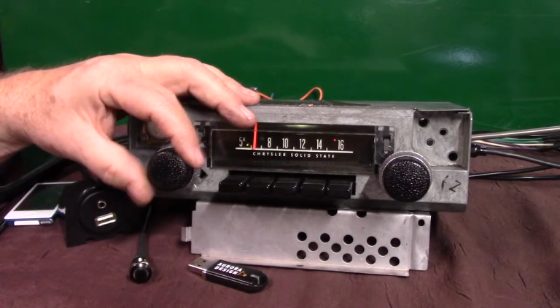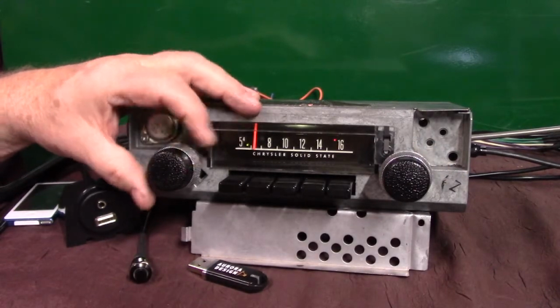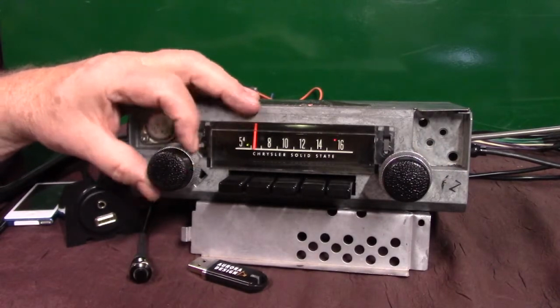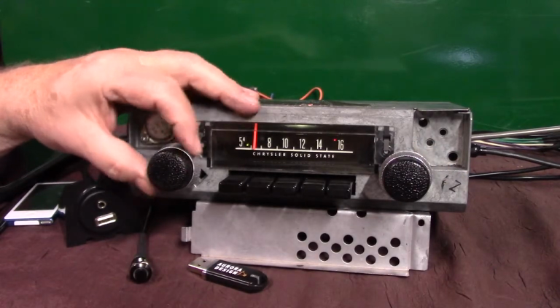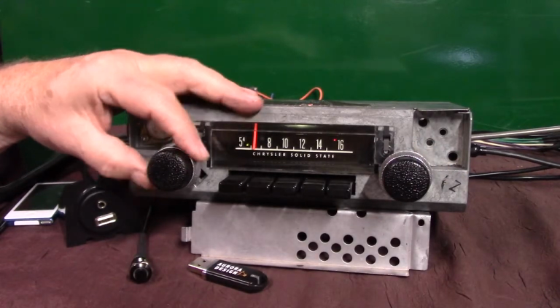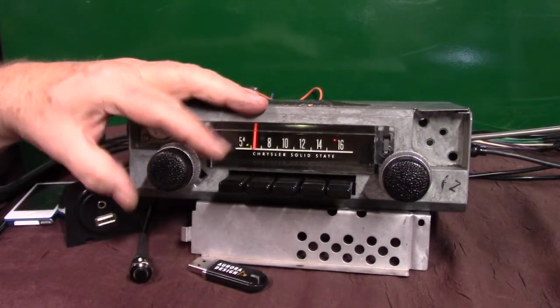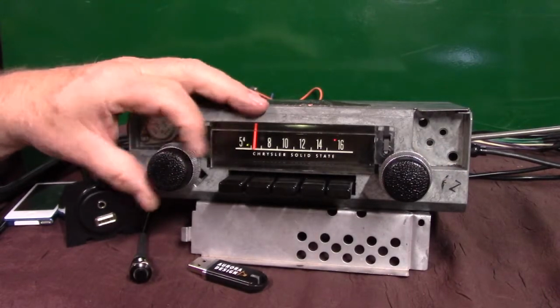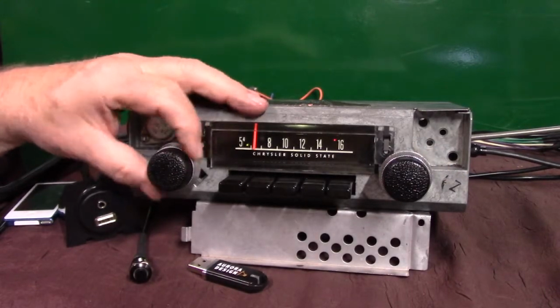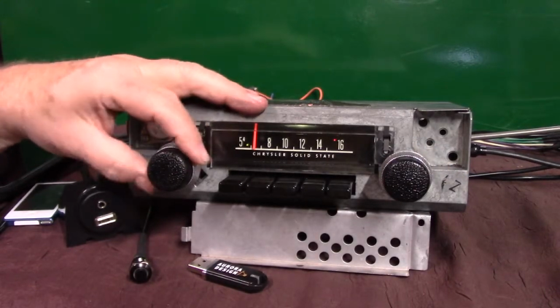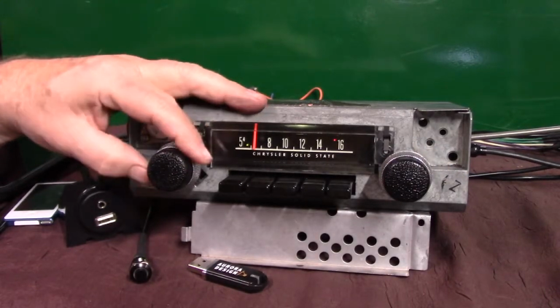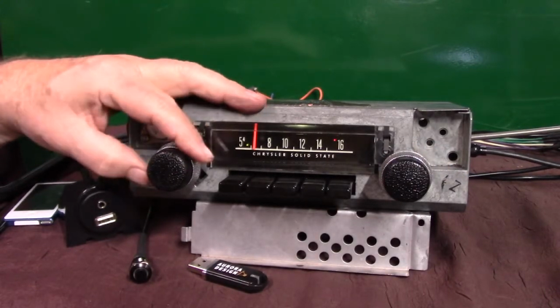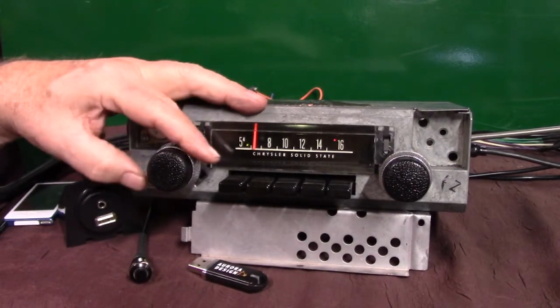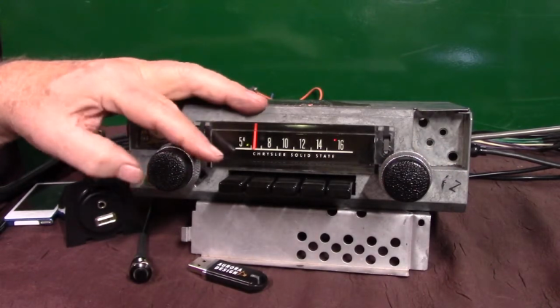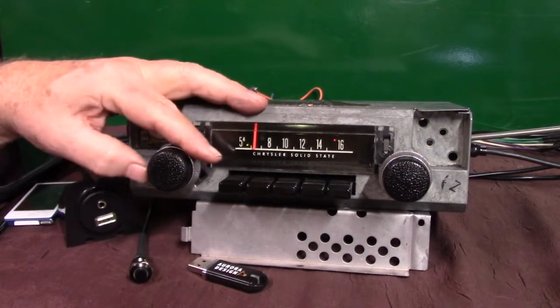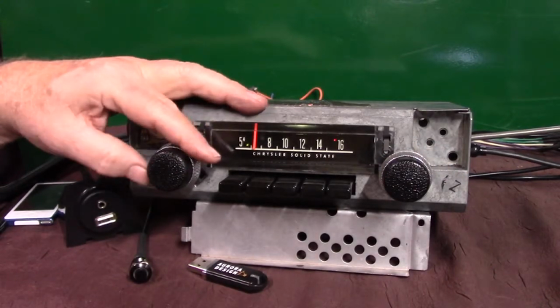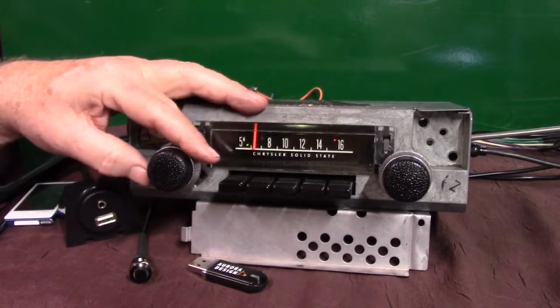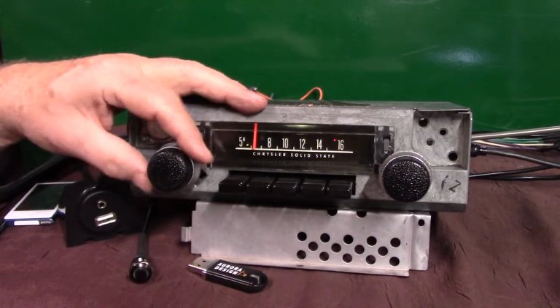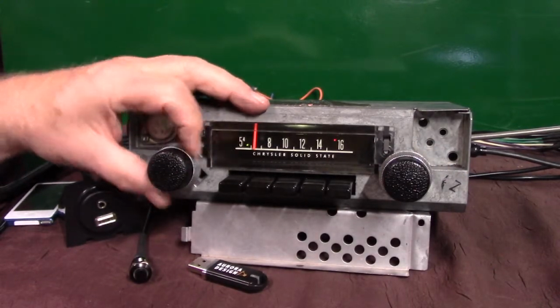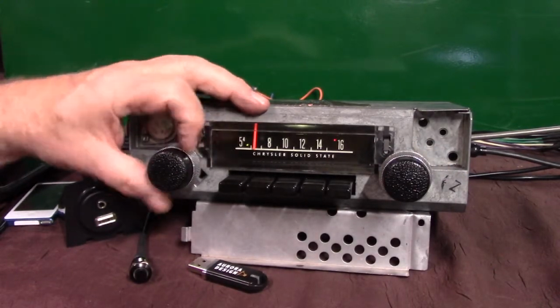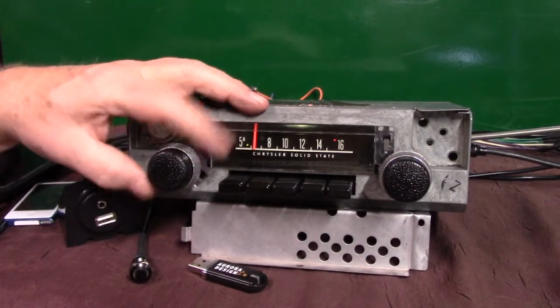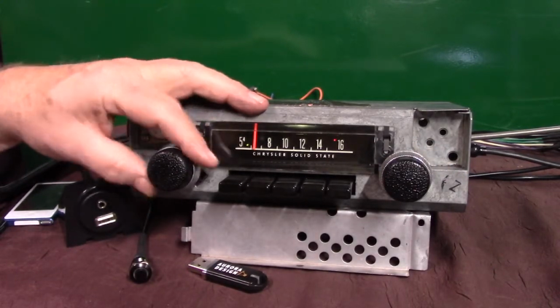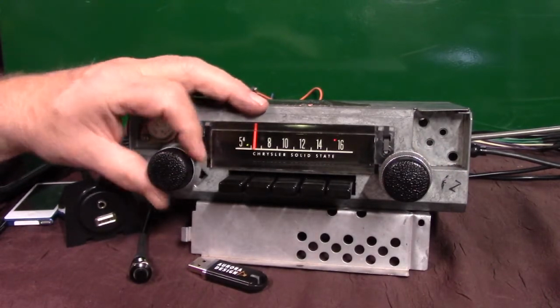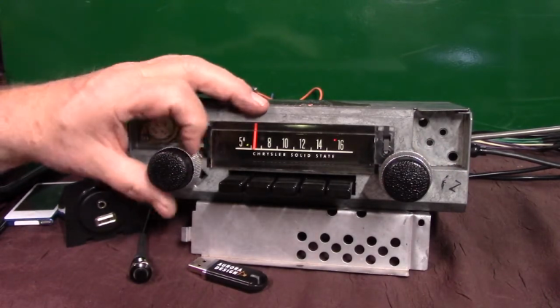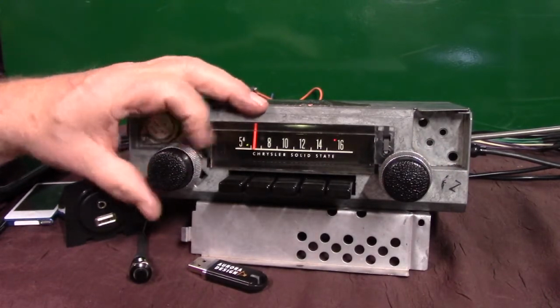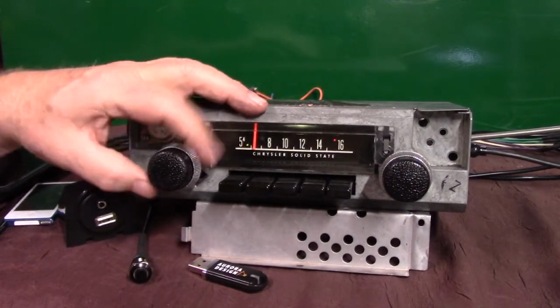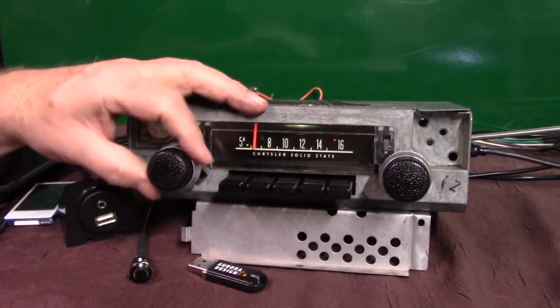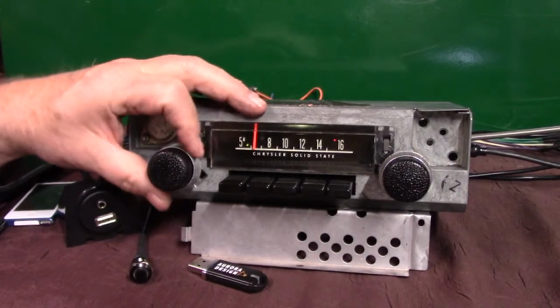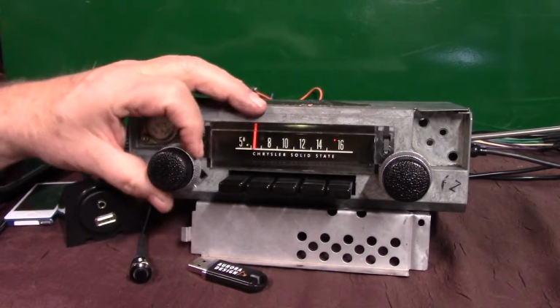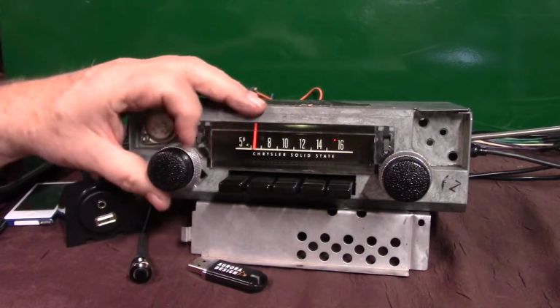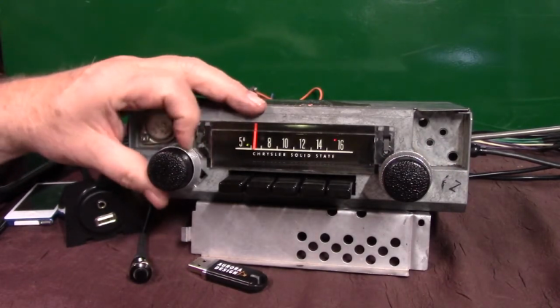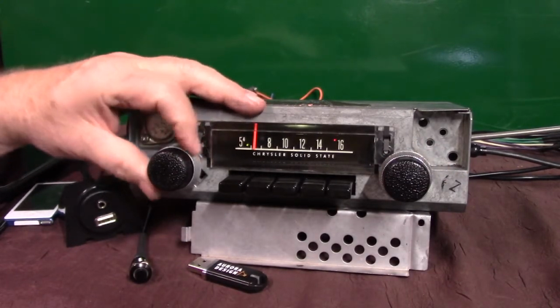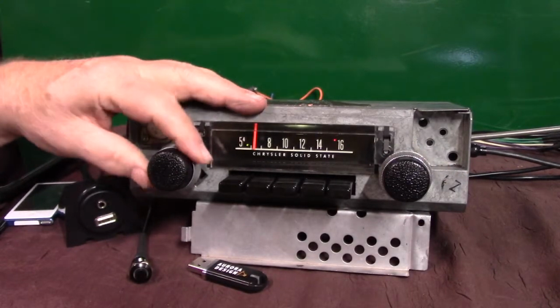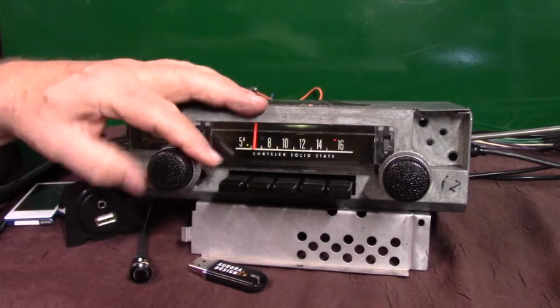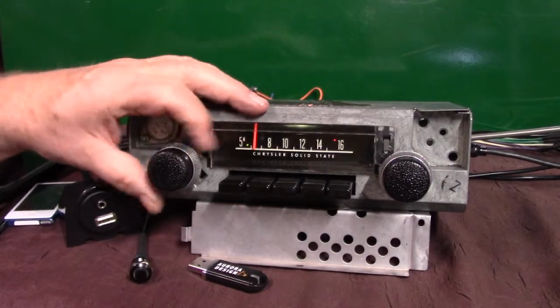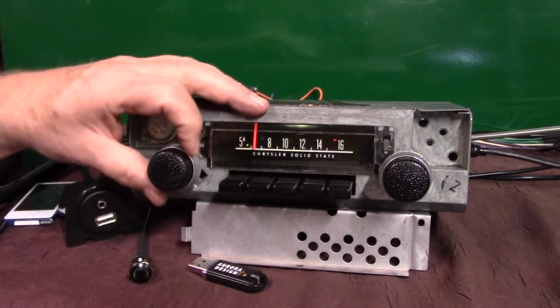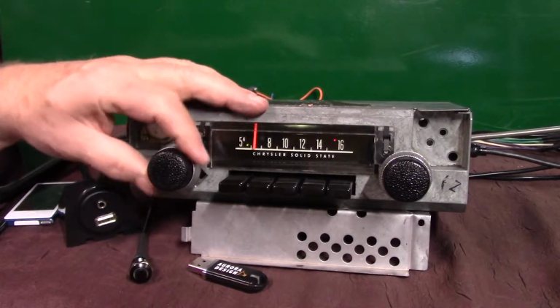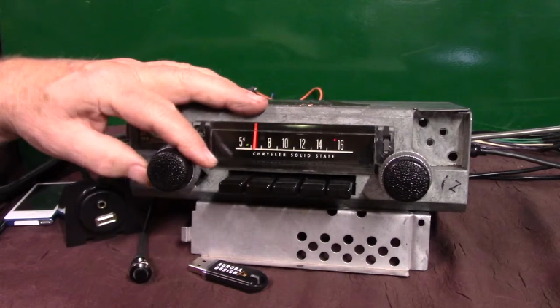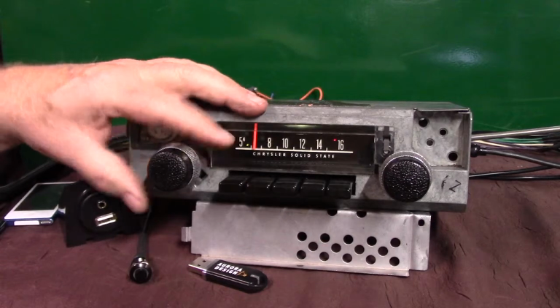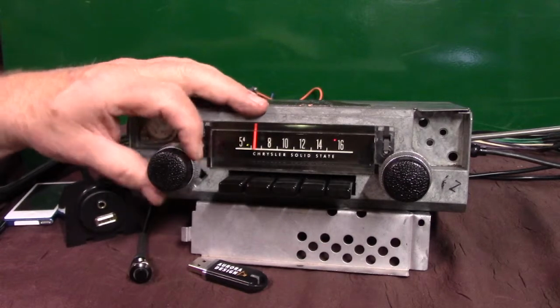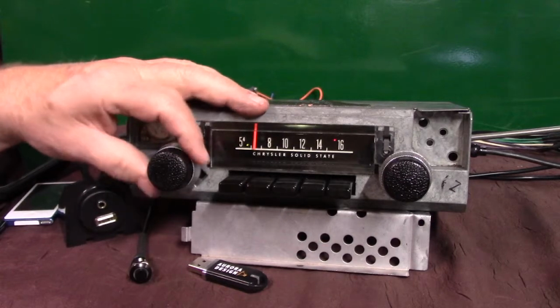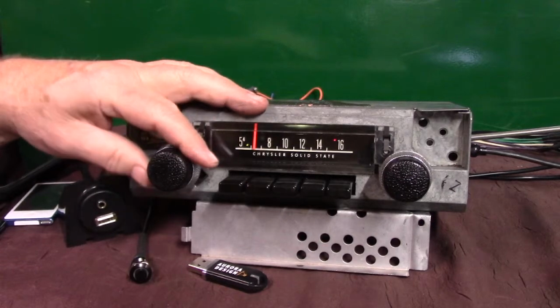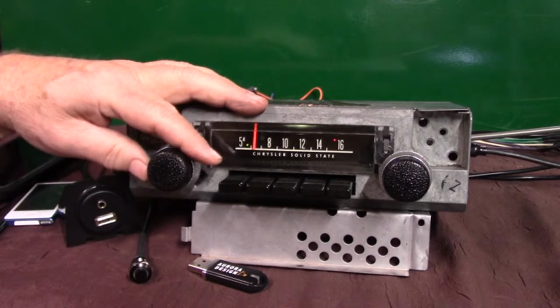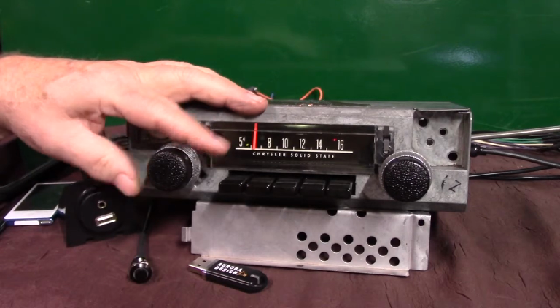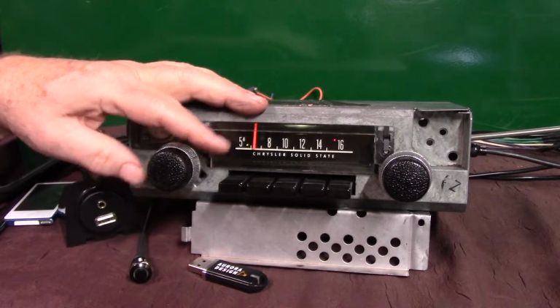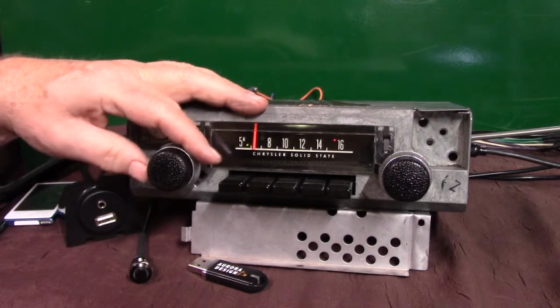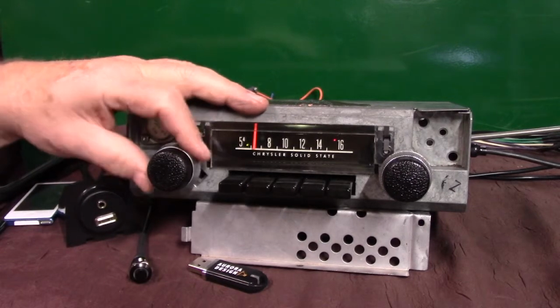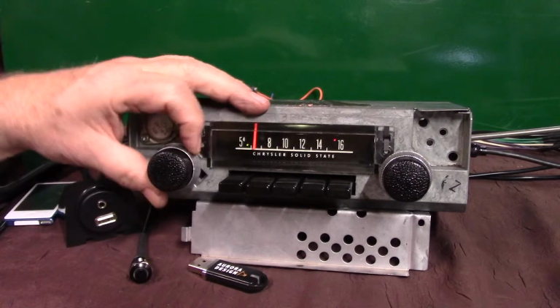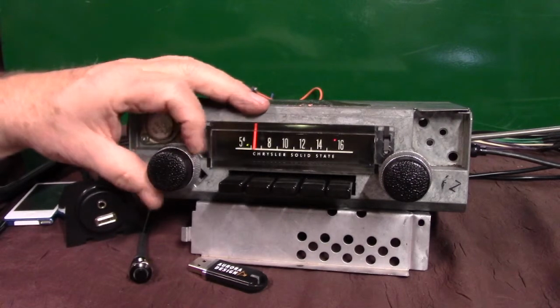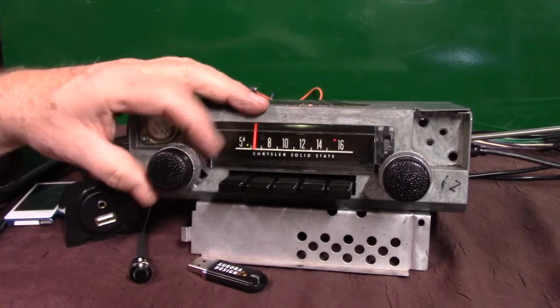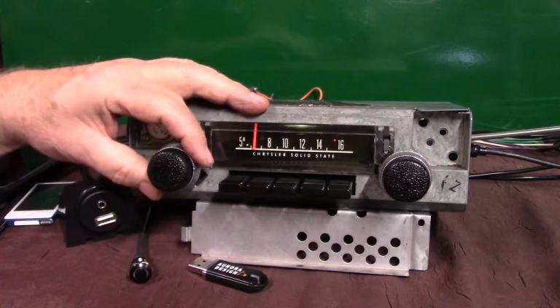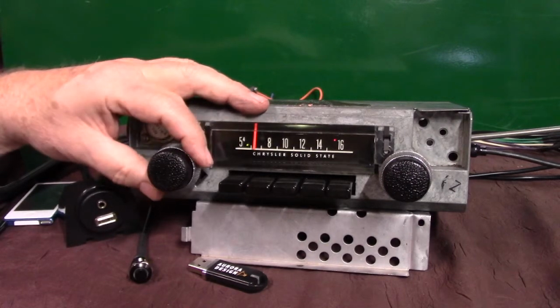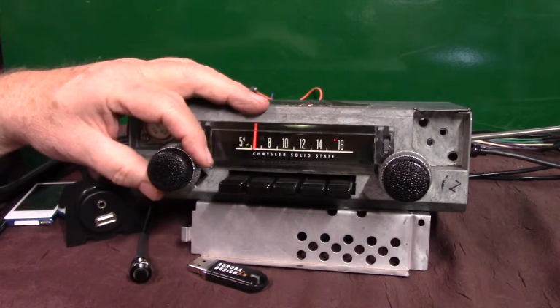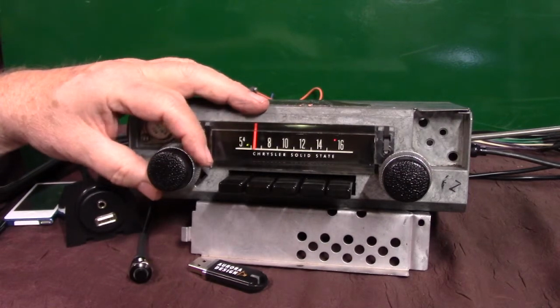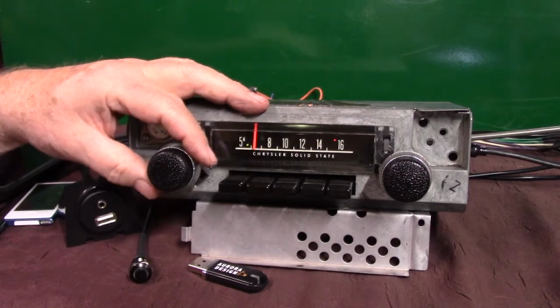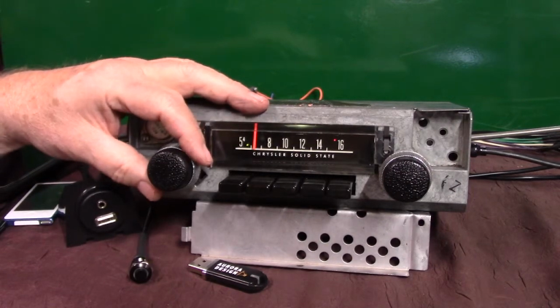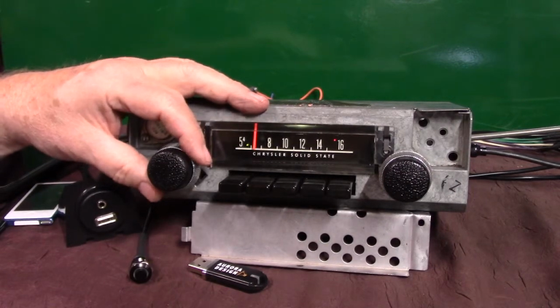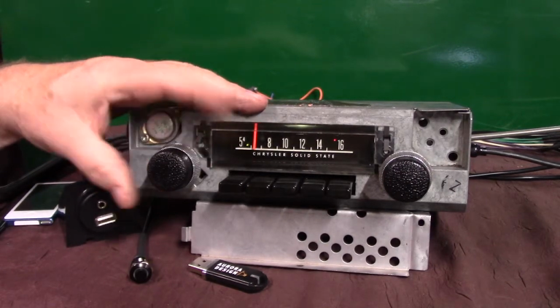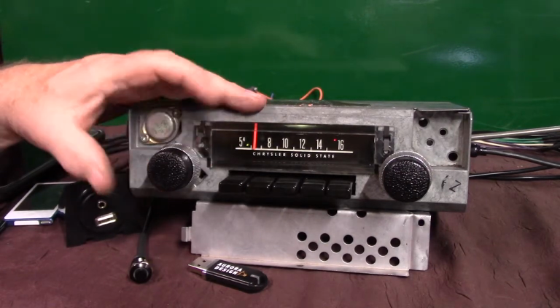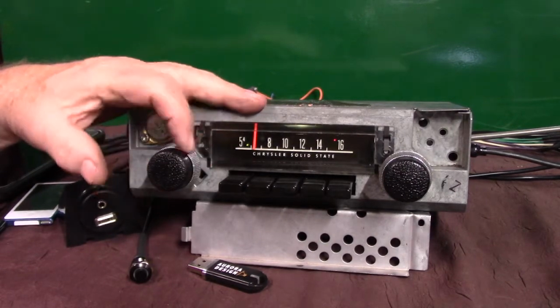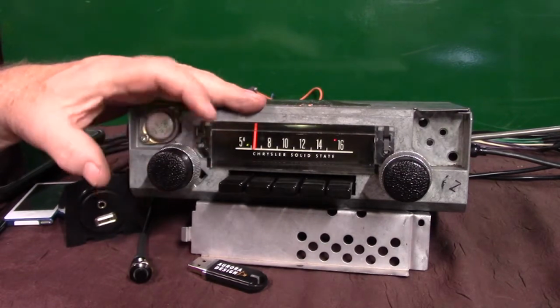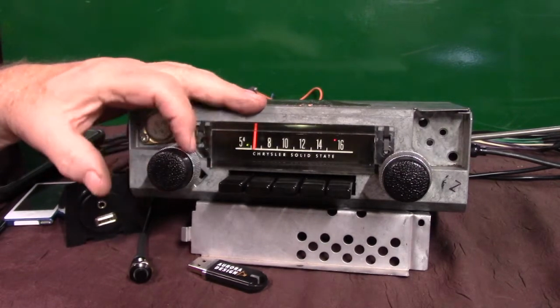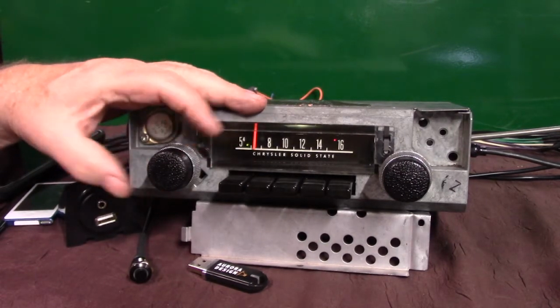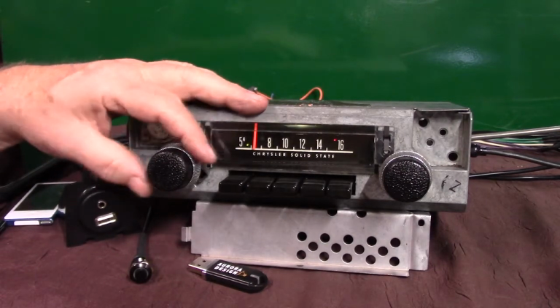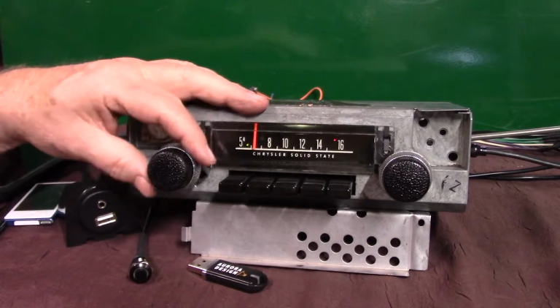All right, back on treble and bass. All right, let's go into balance. We're going to go counterclockwise.